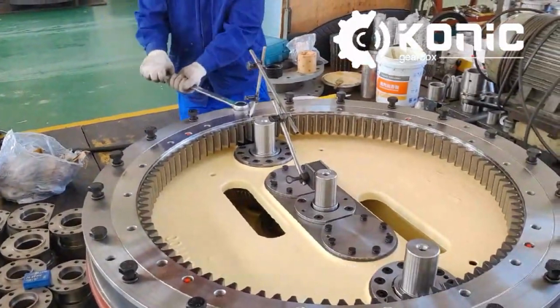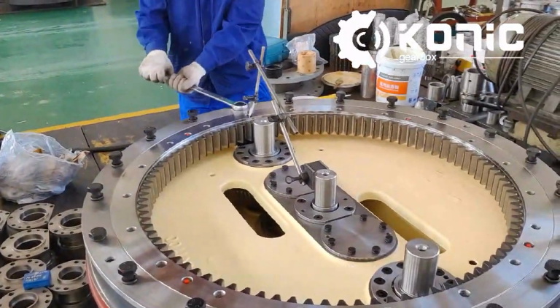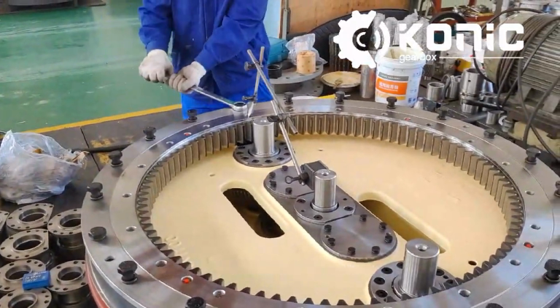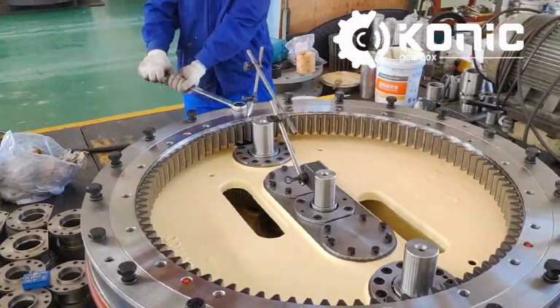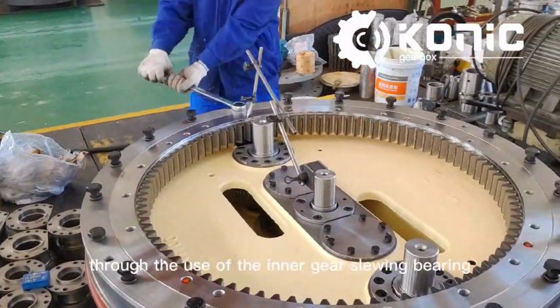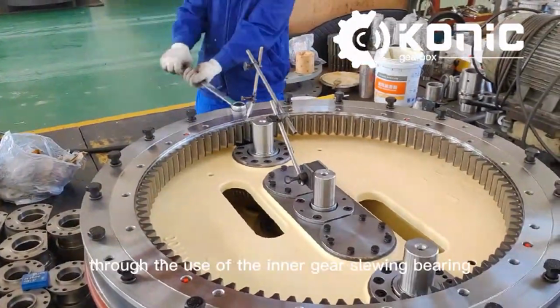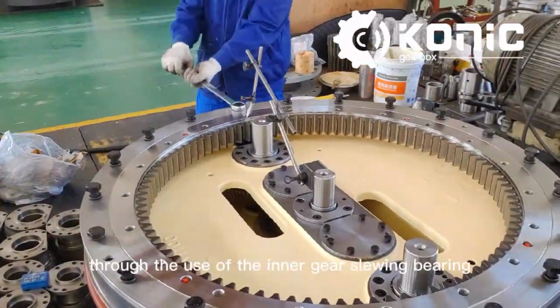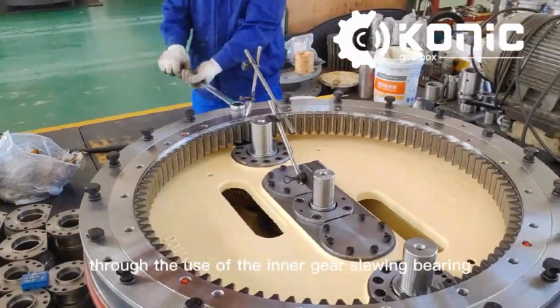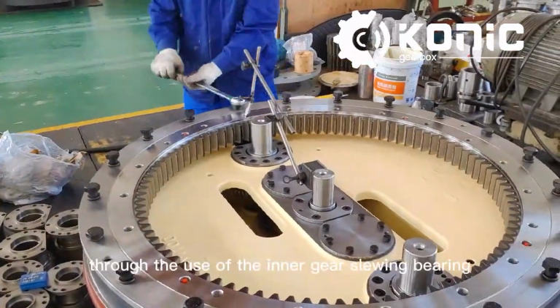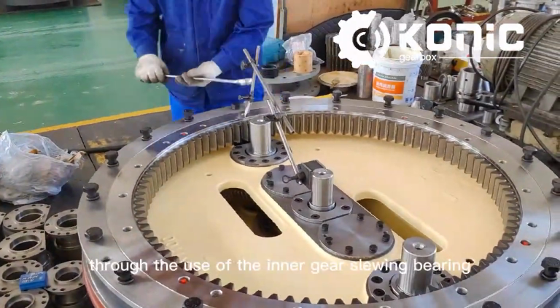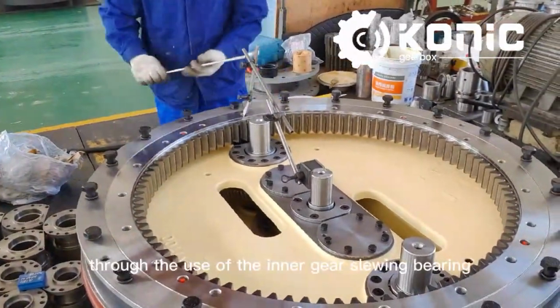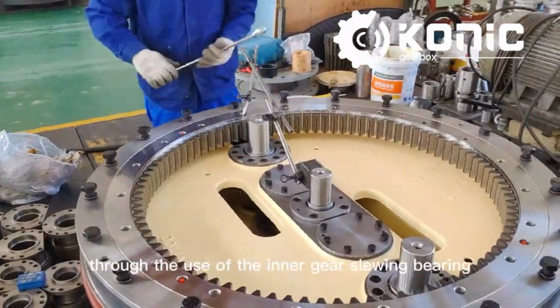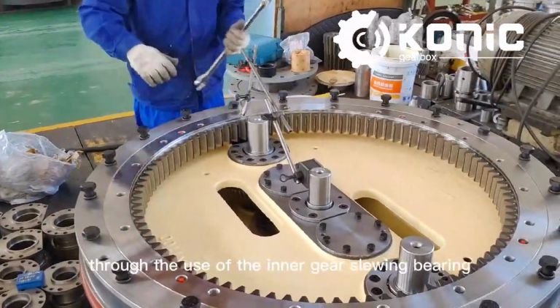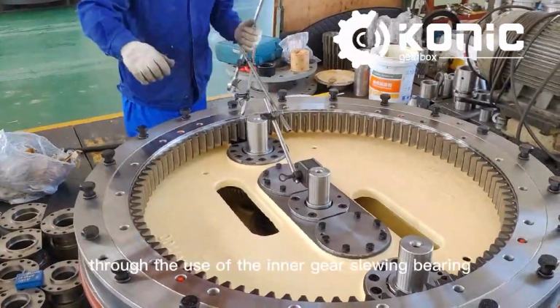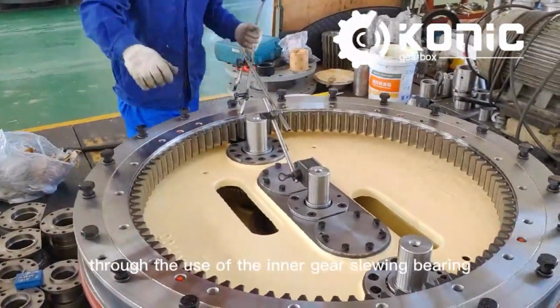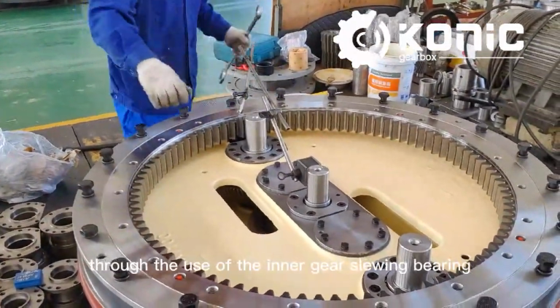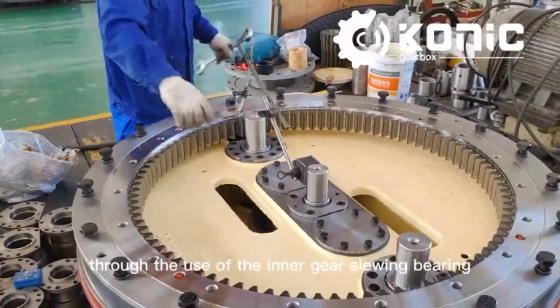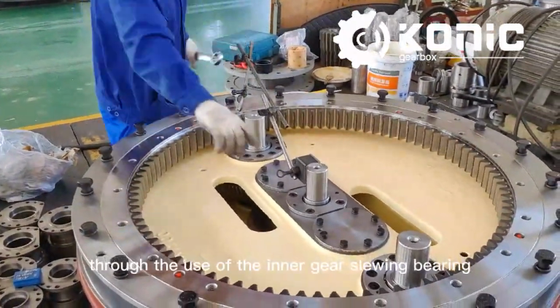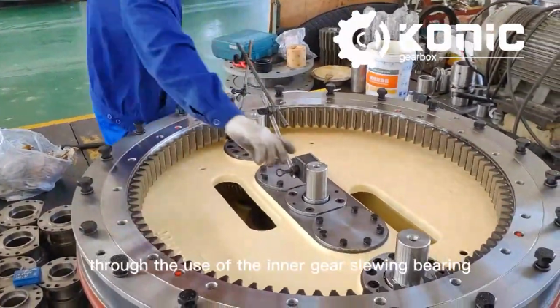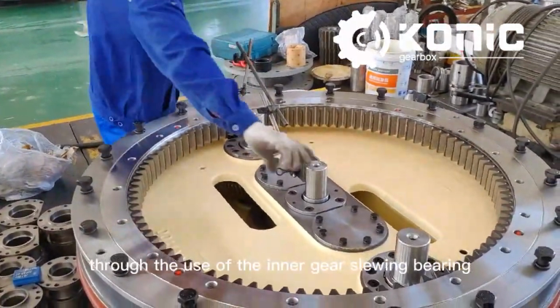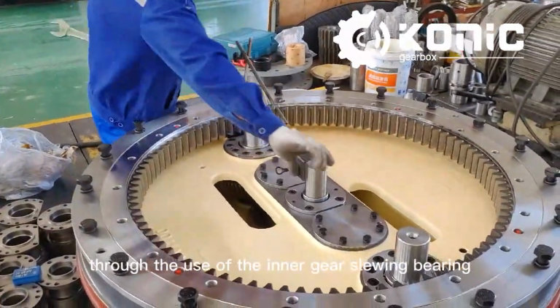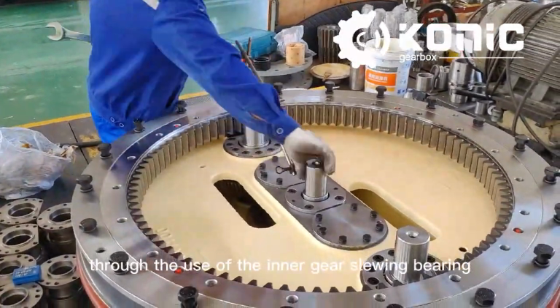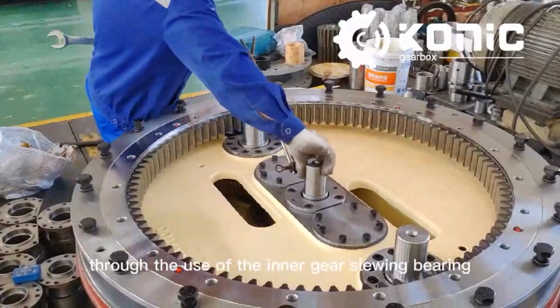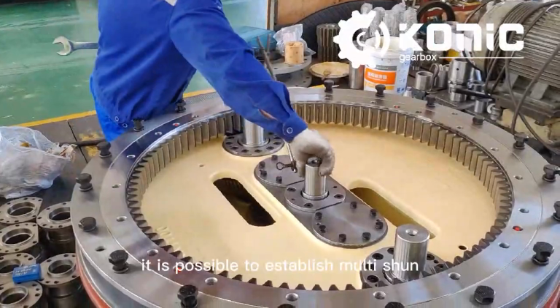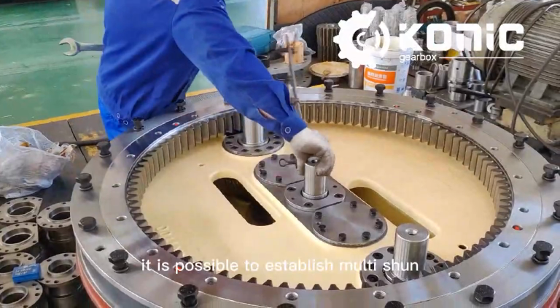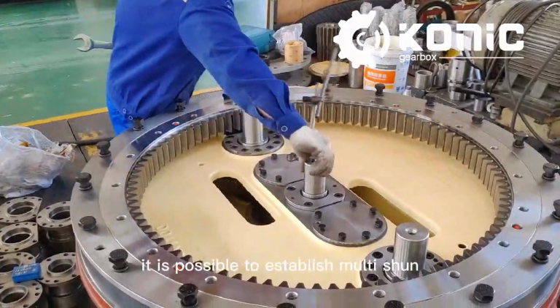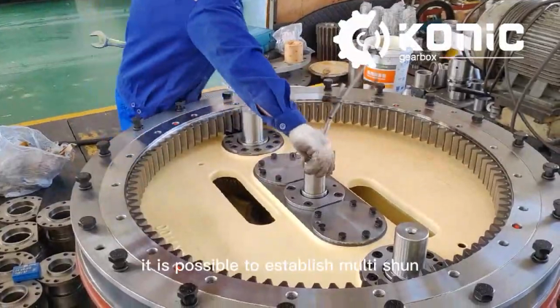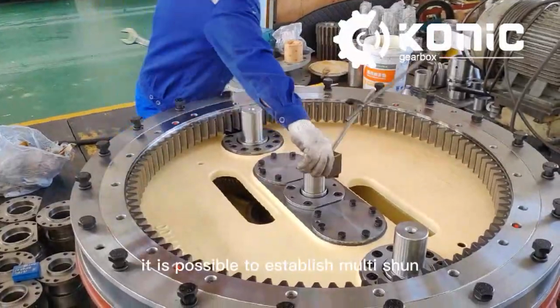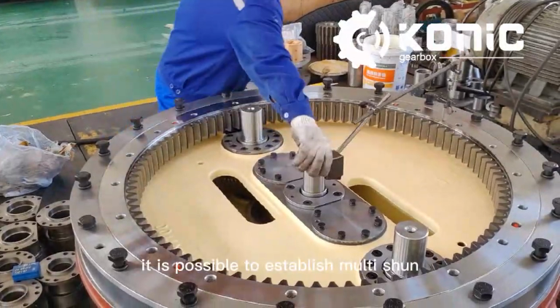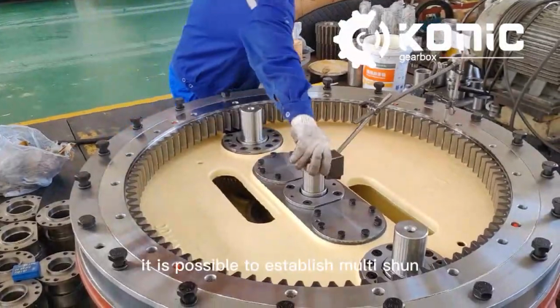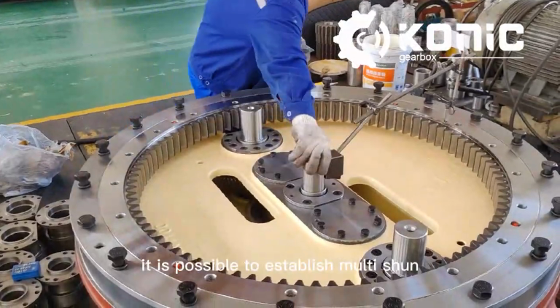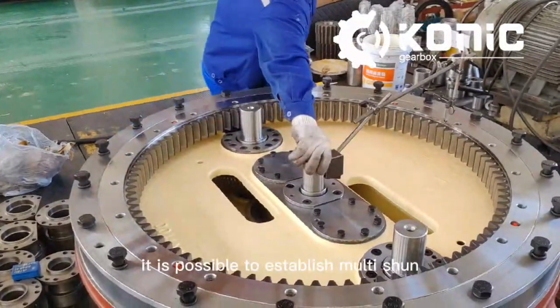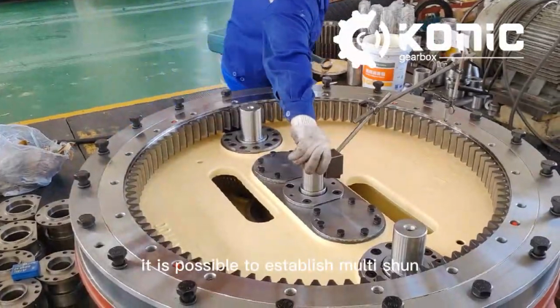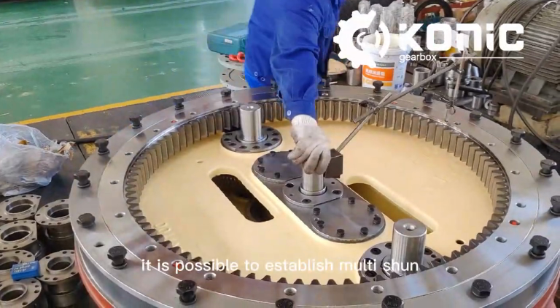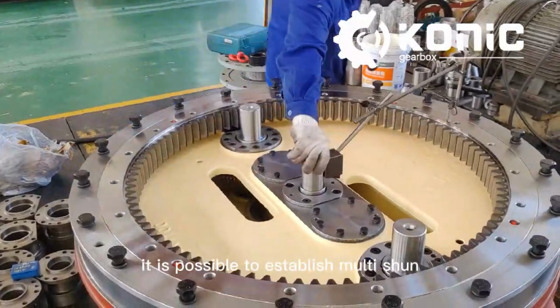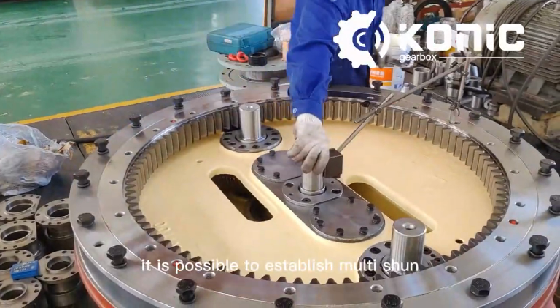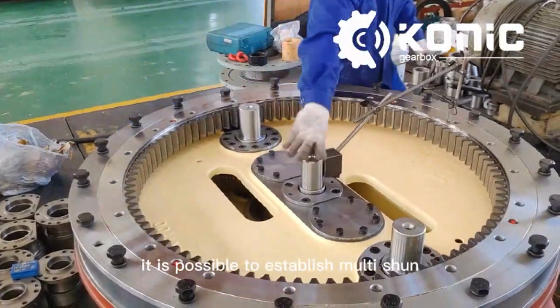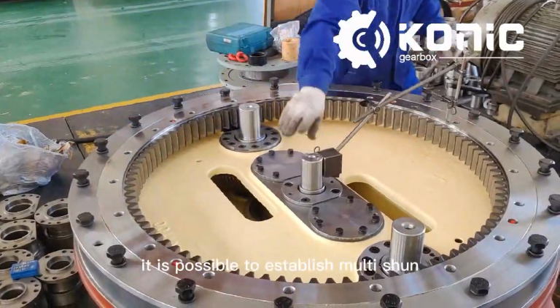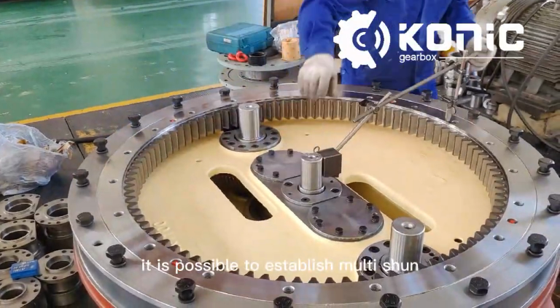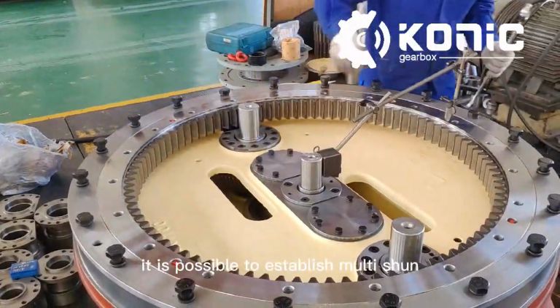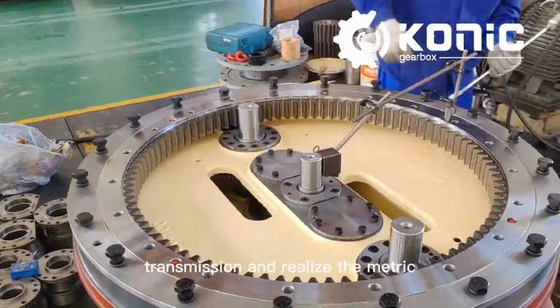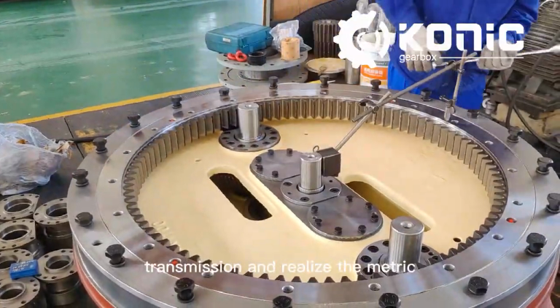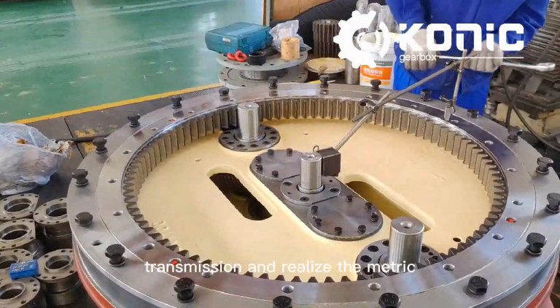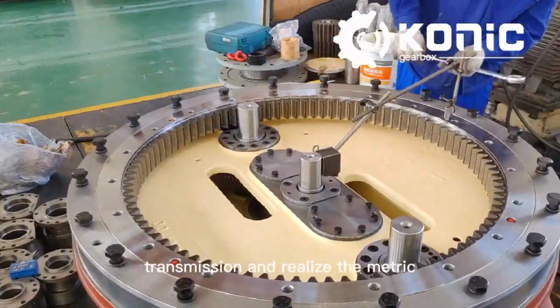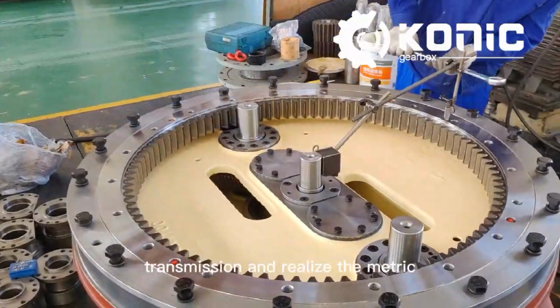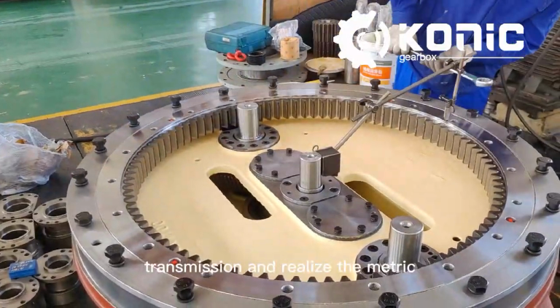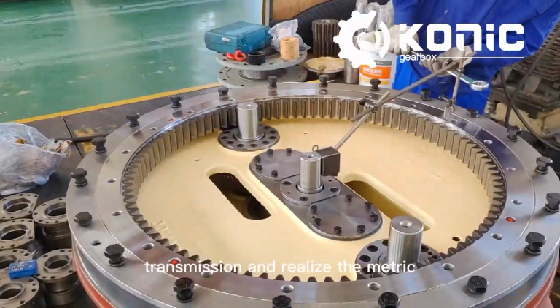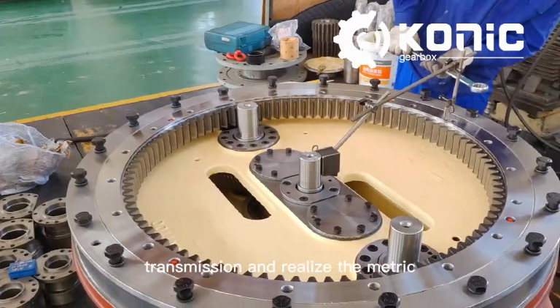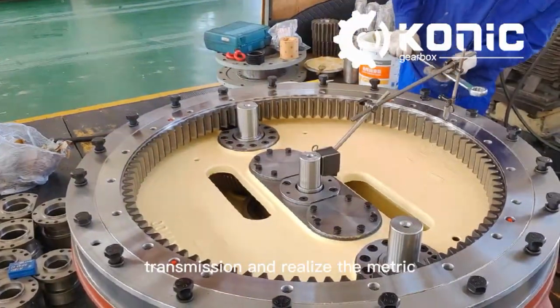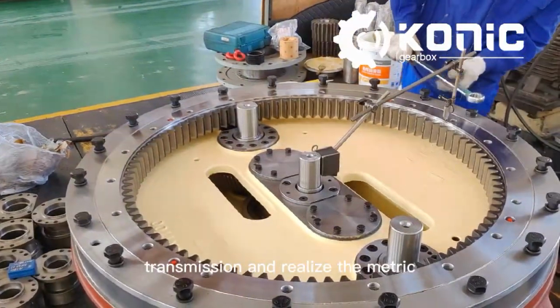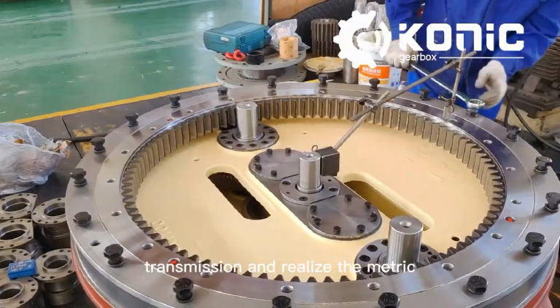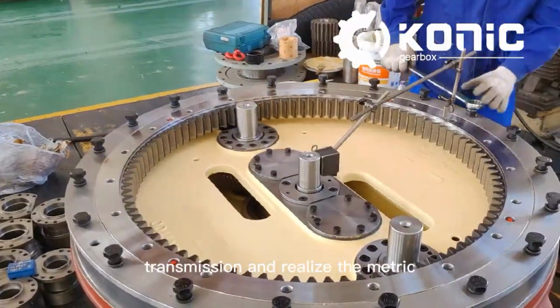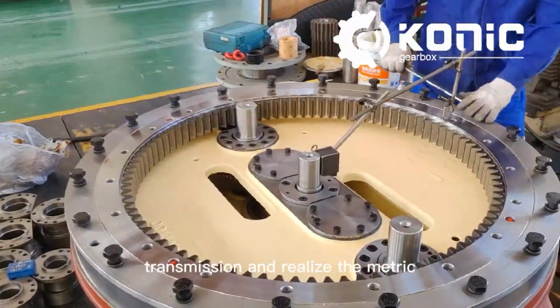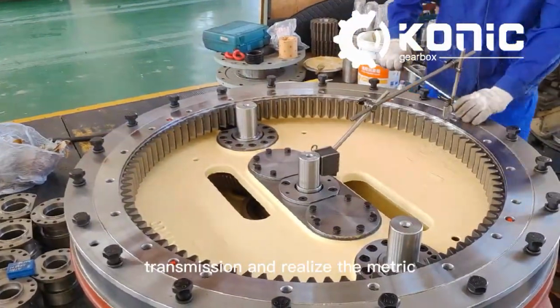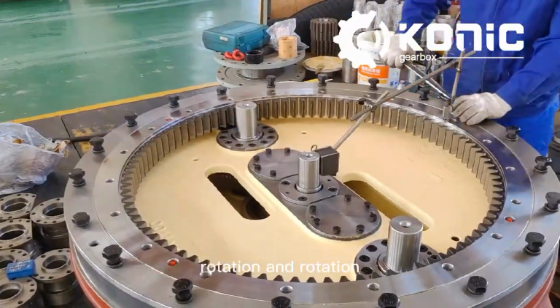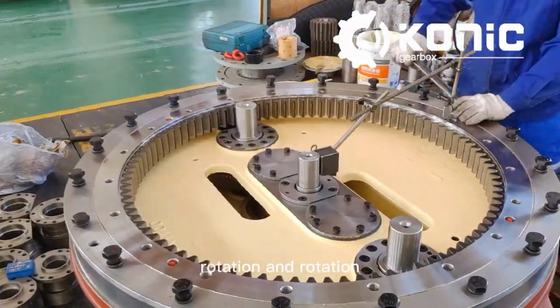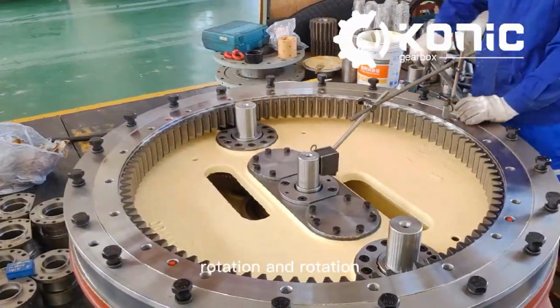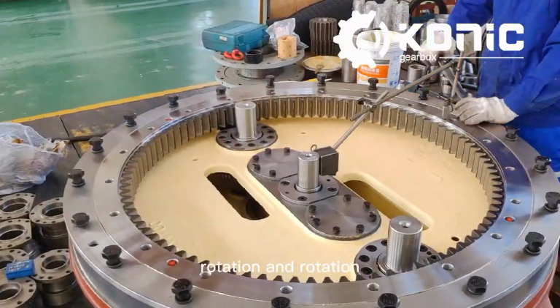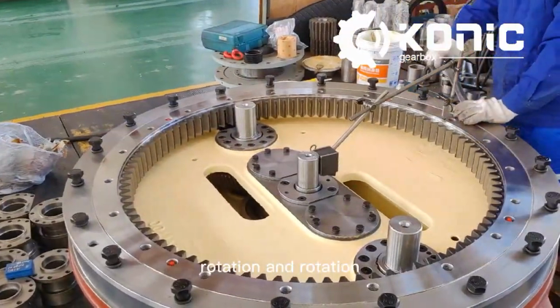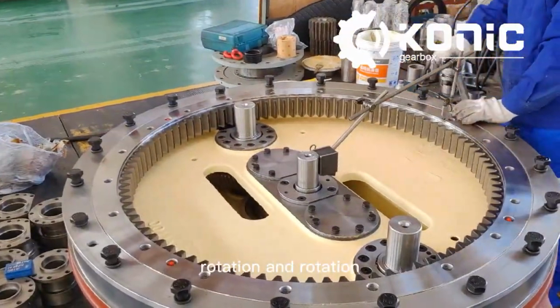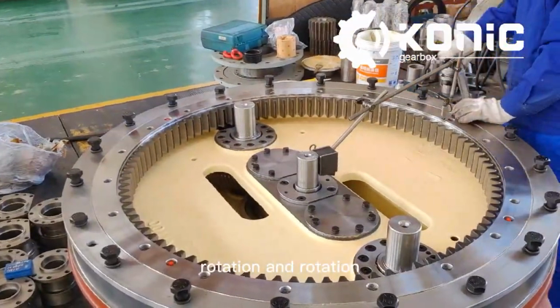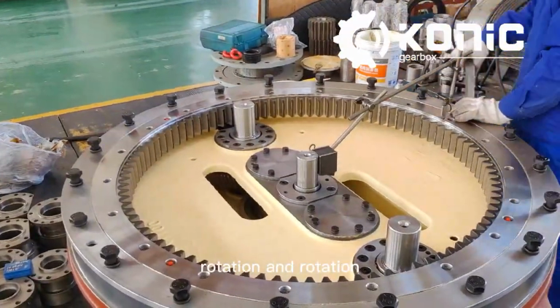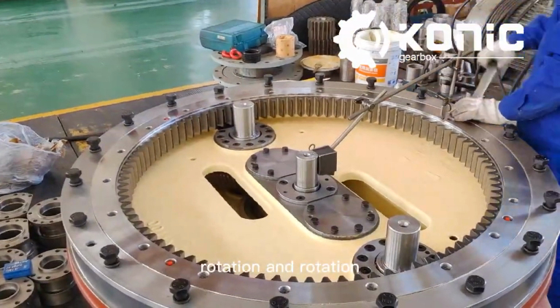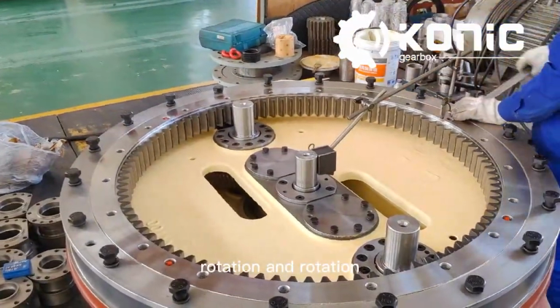Through the use of the inner gear slewing bearing, it is possible to establish multi-shunt transmission and realize the metric rotation and revolution.